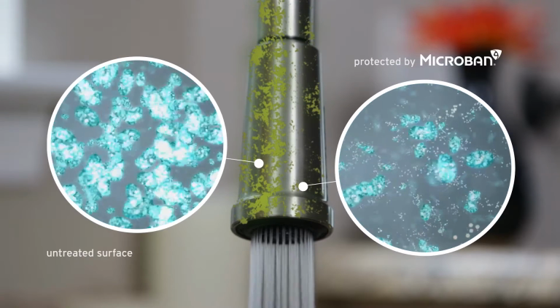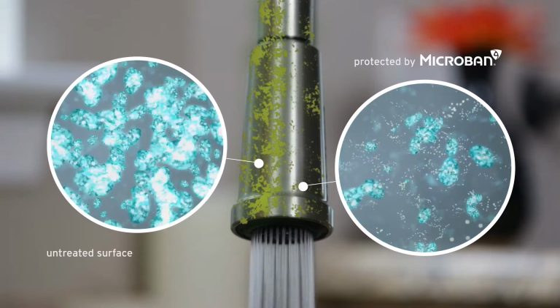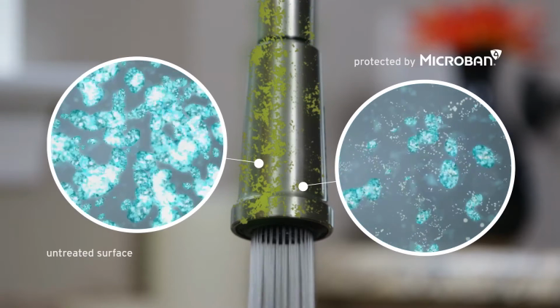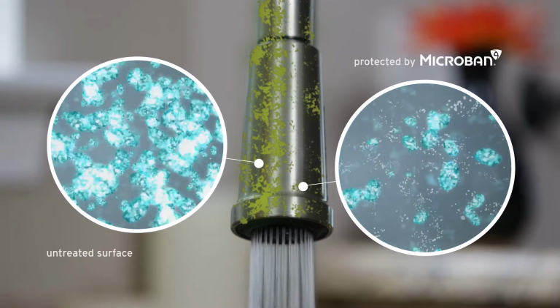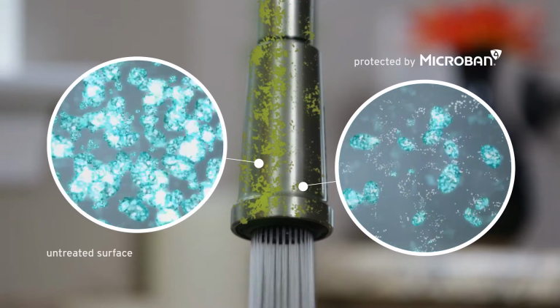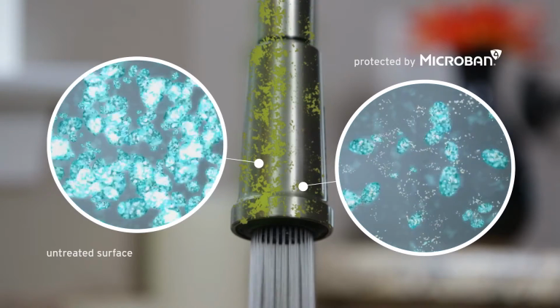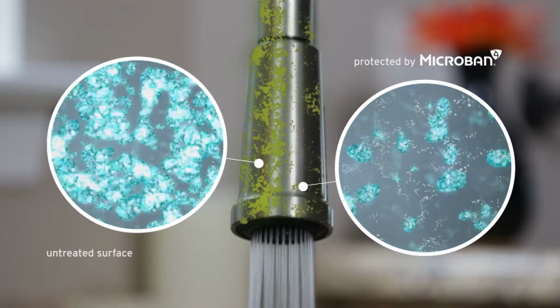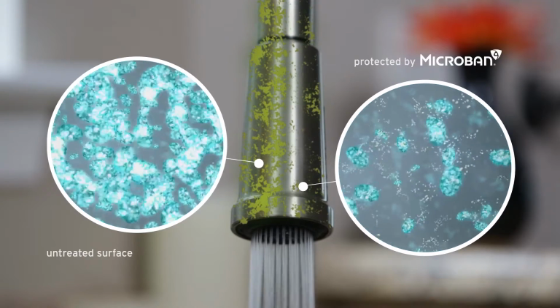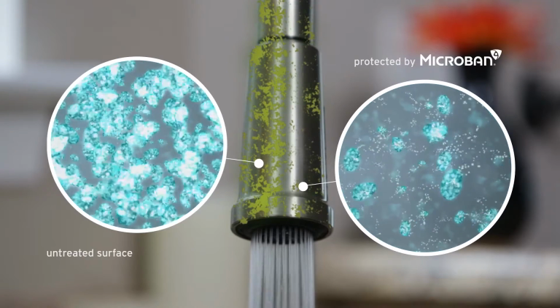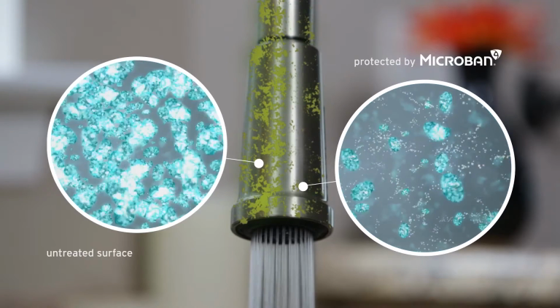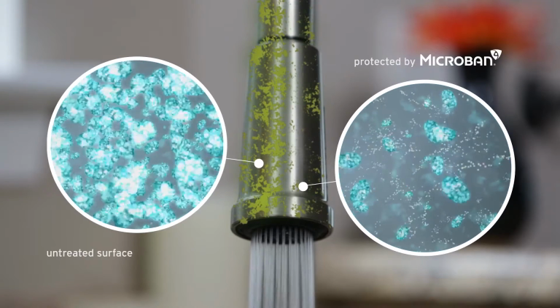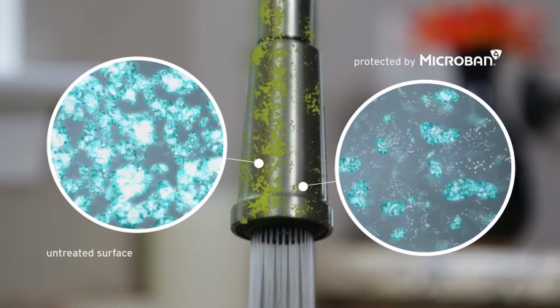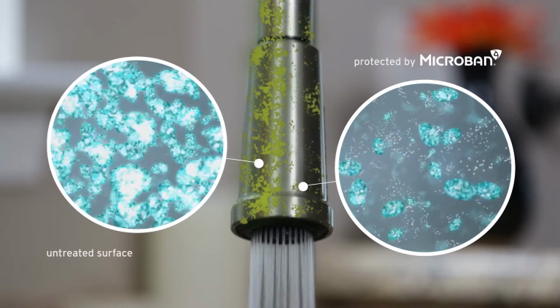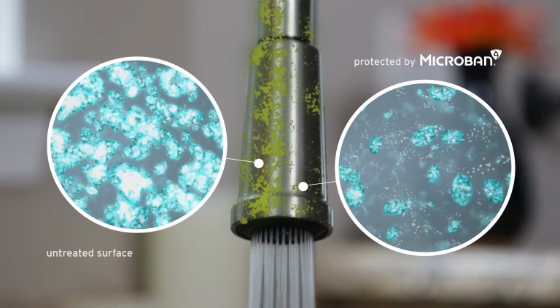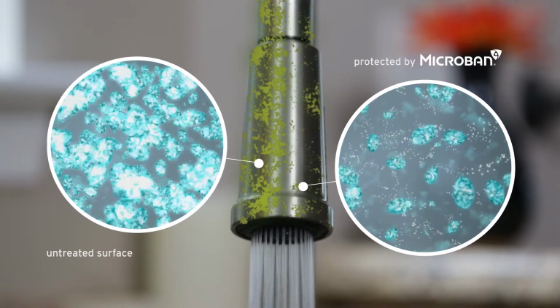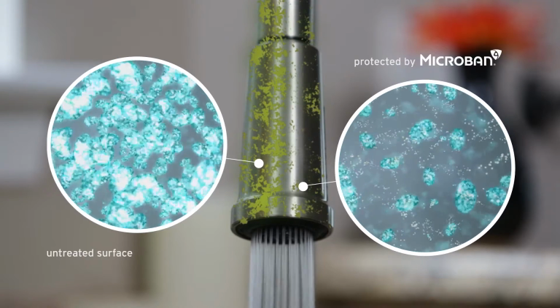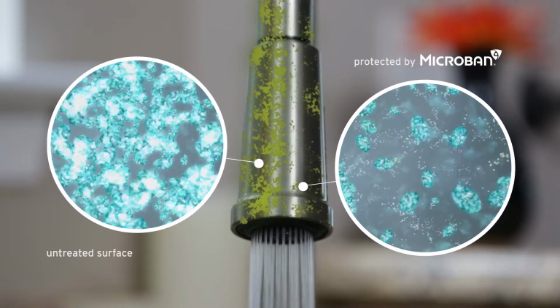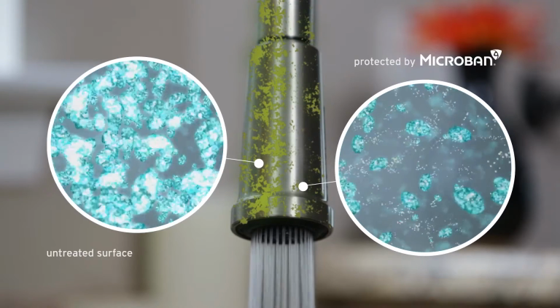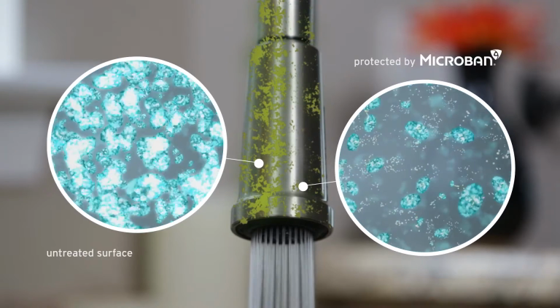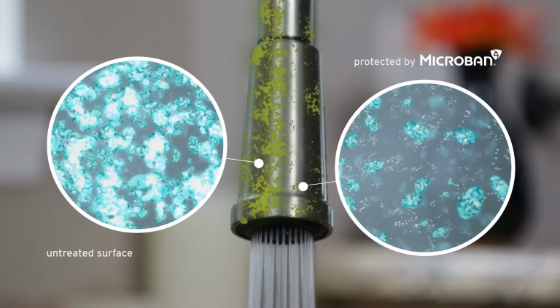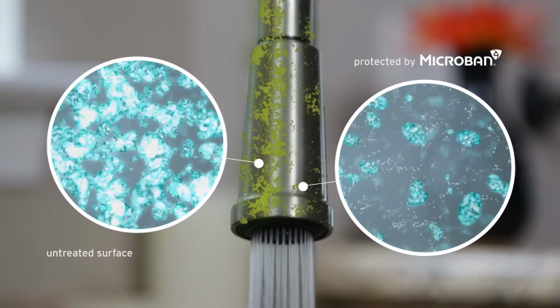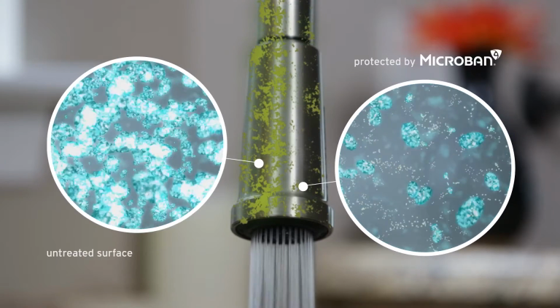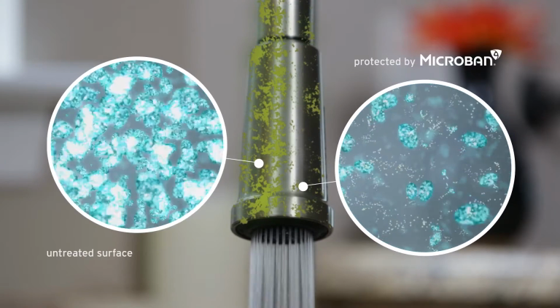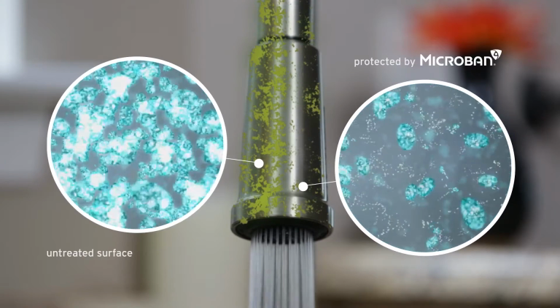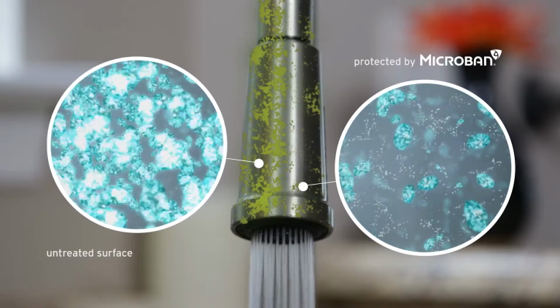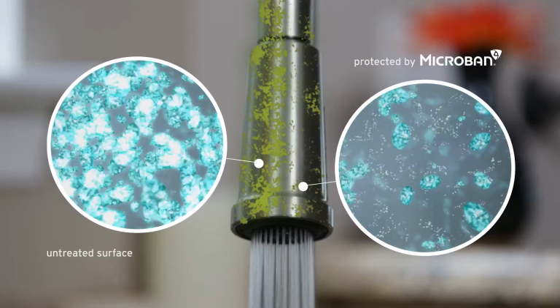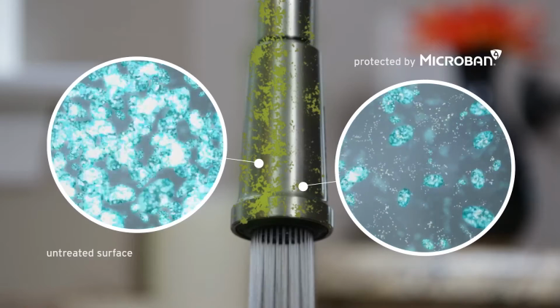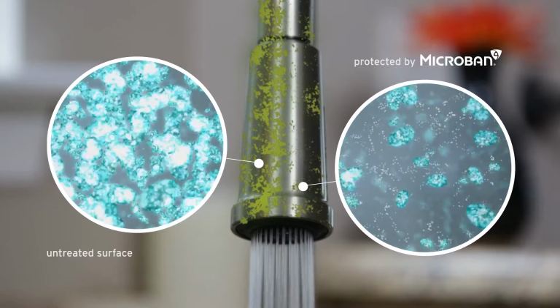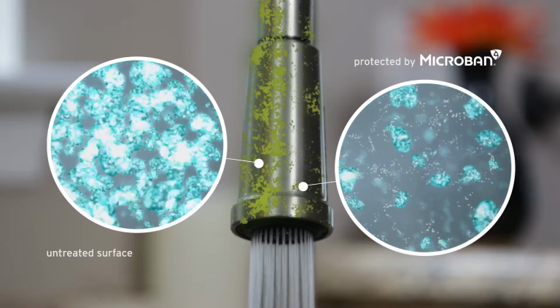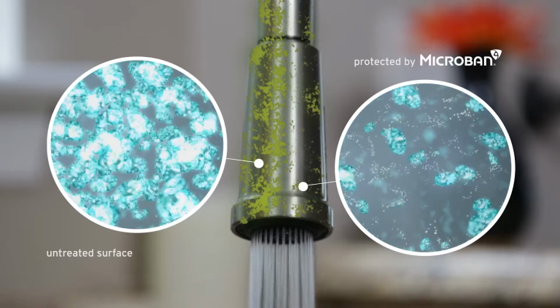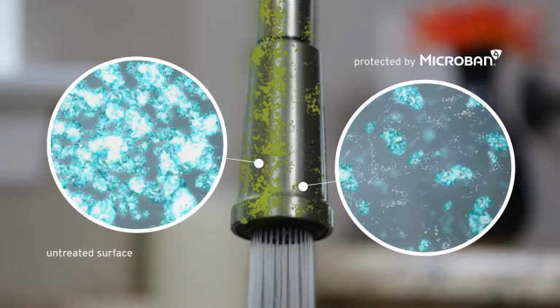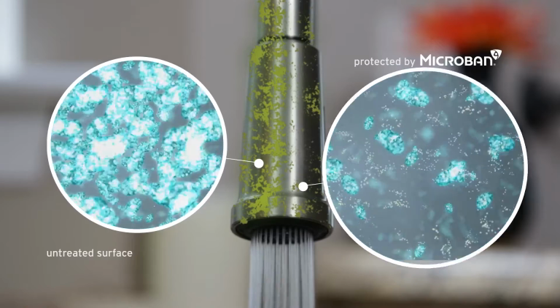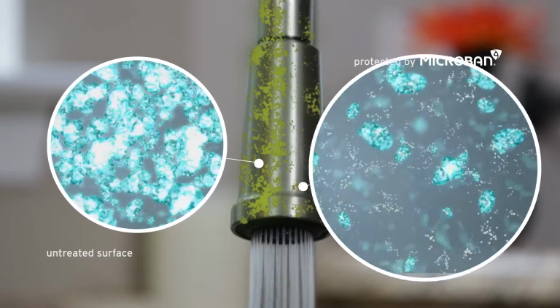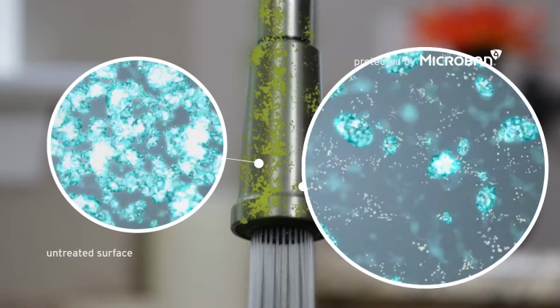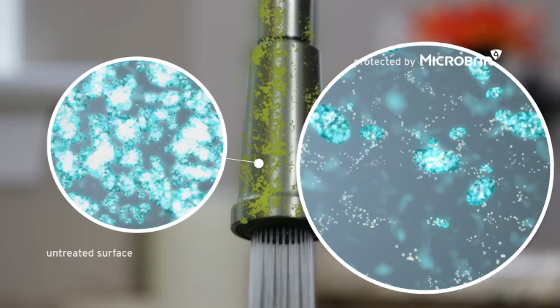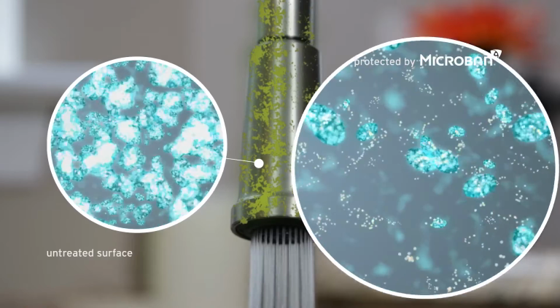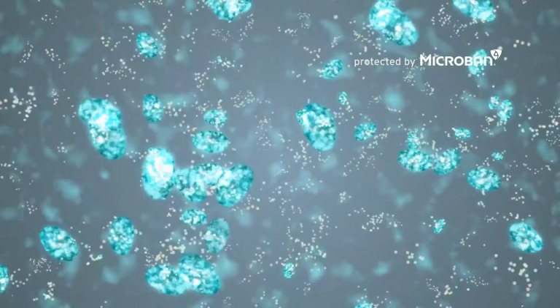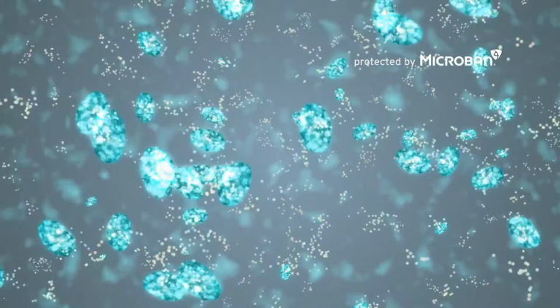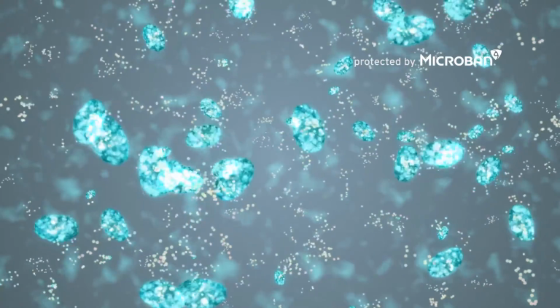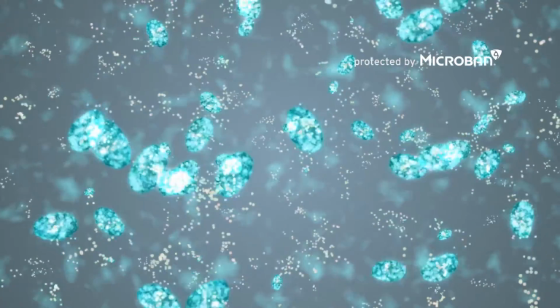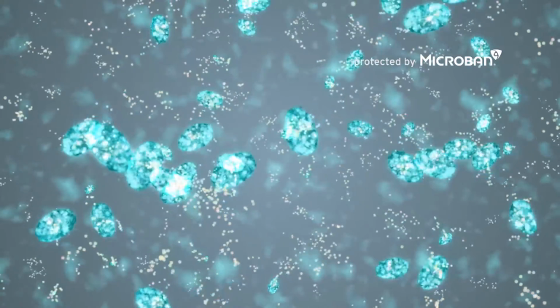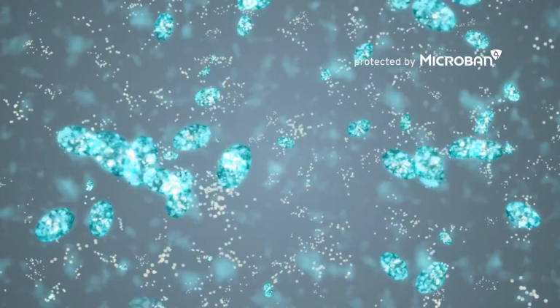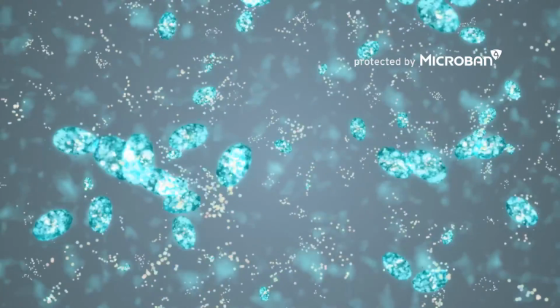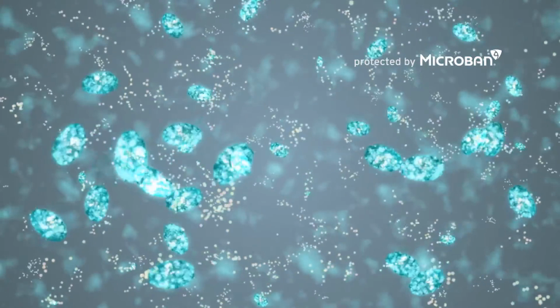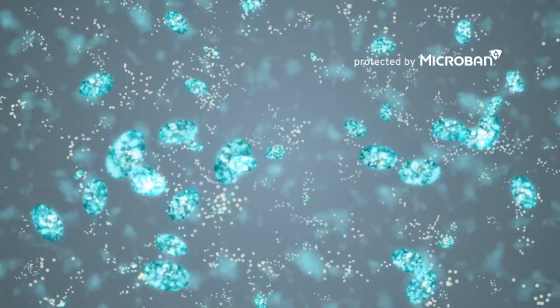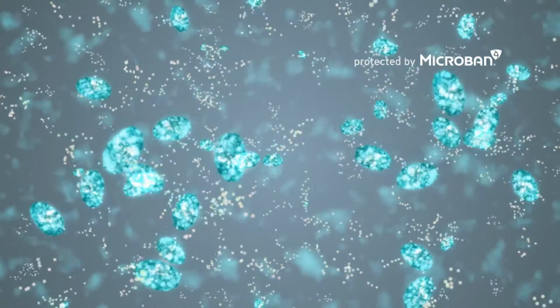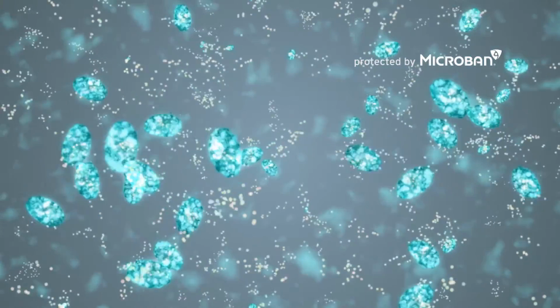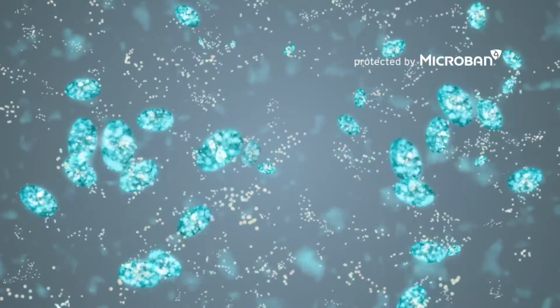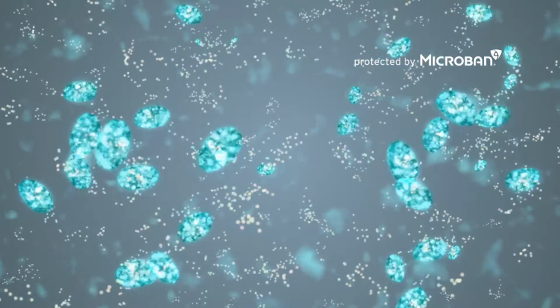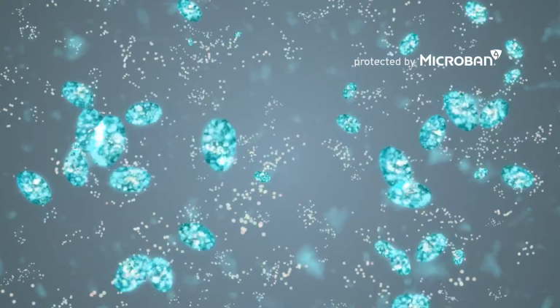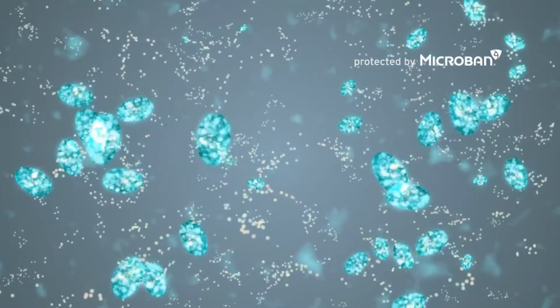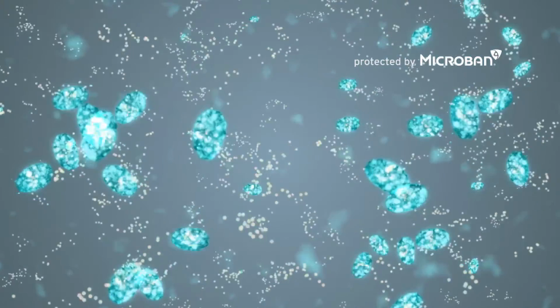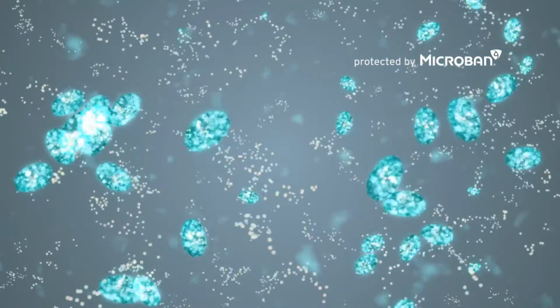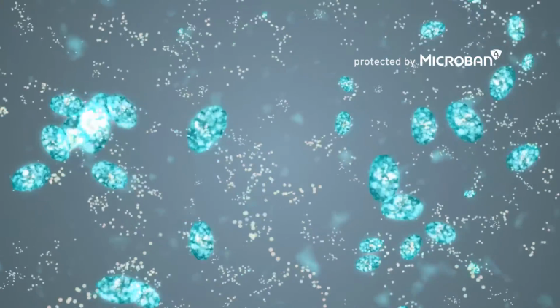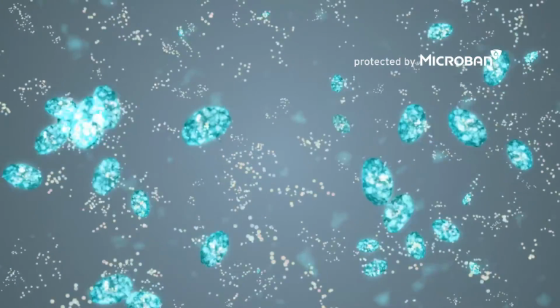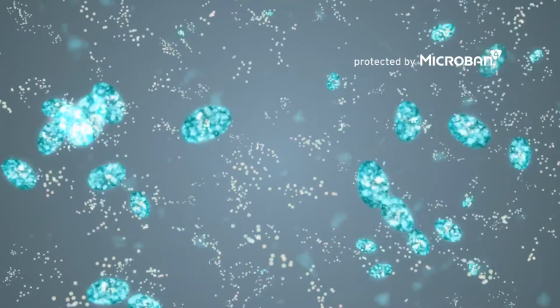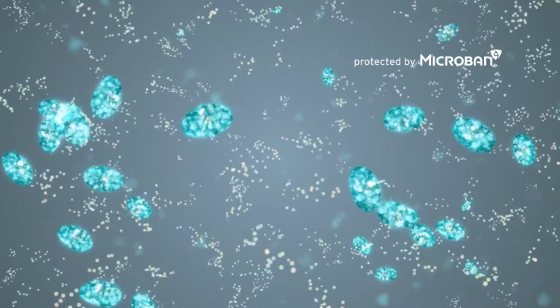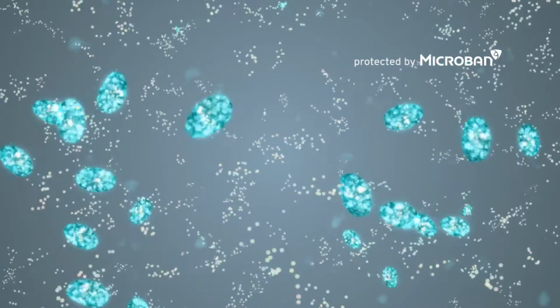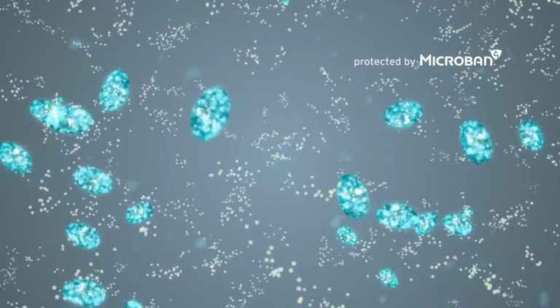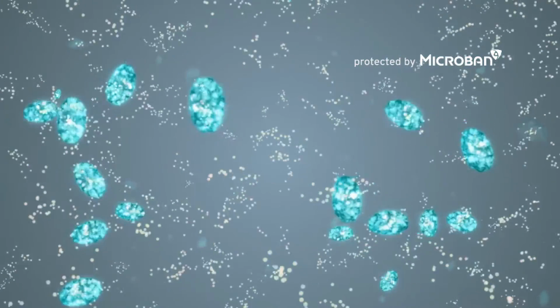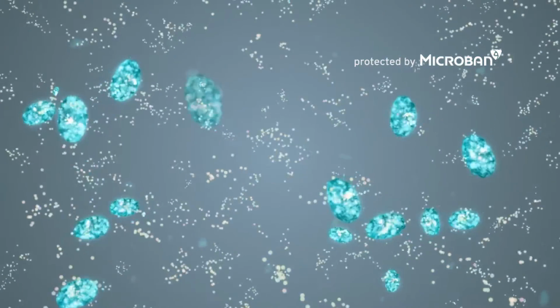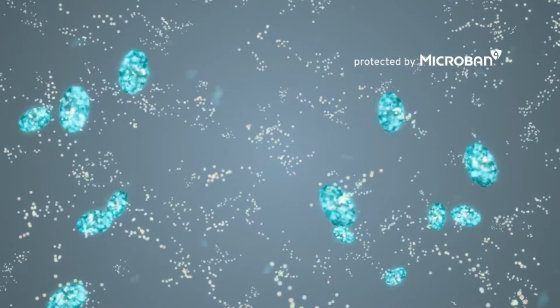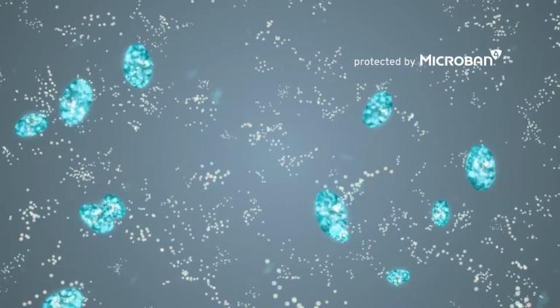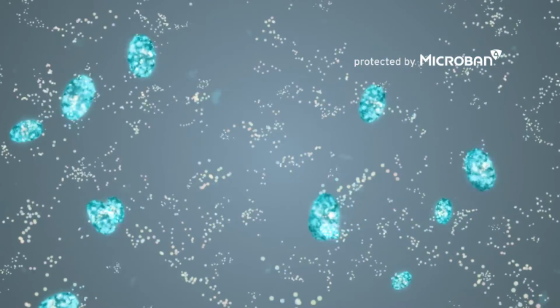On the left is the untreated surface. On the right, the product has been protected by Microban technology.